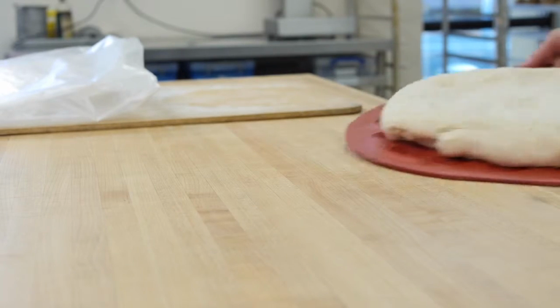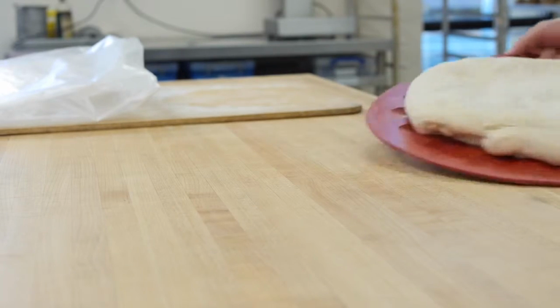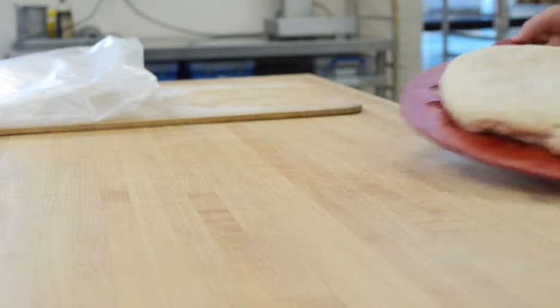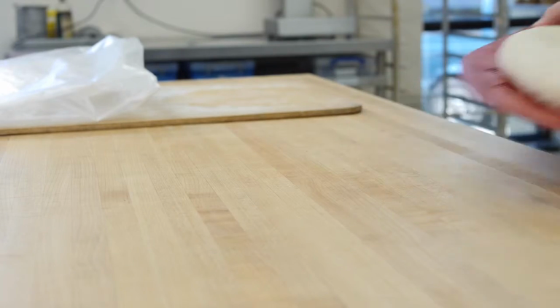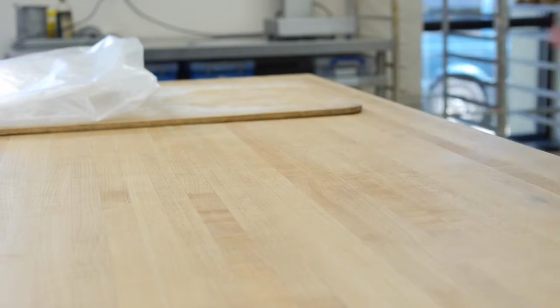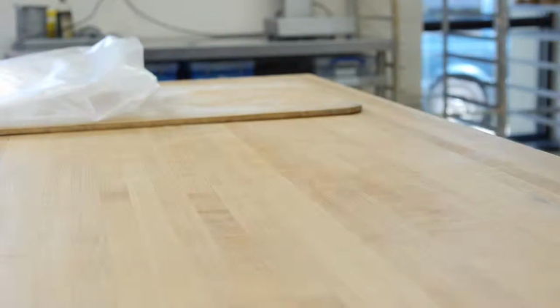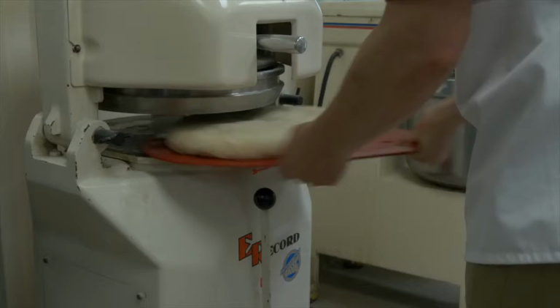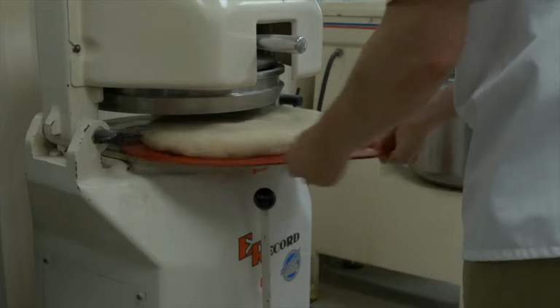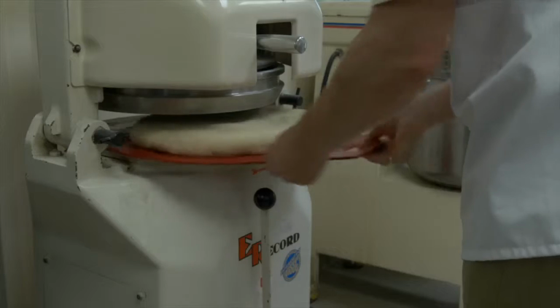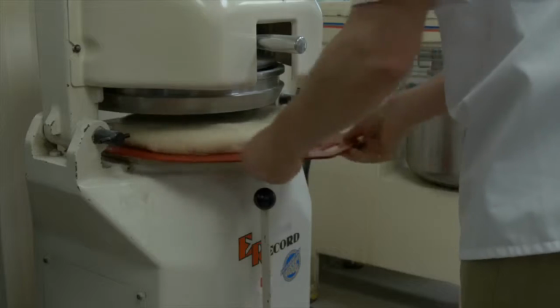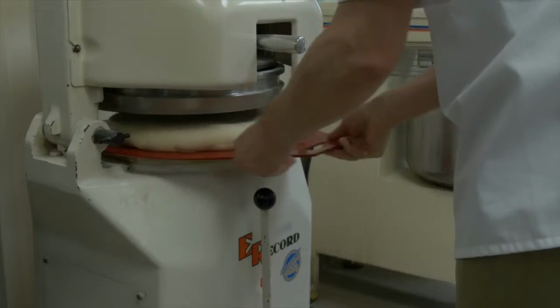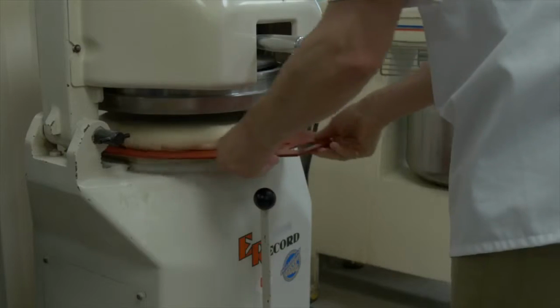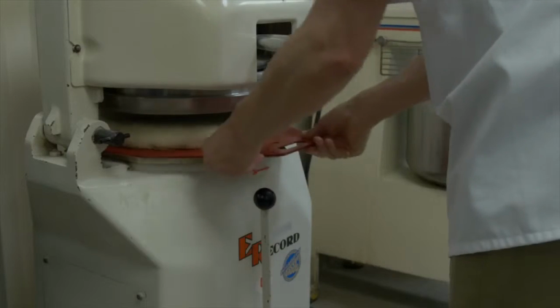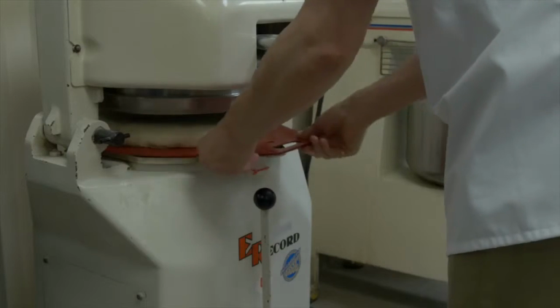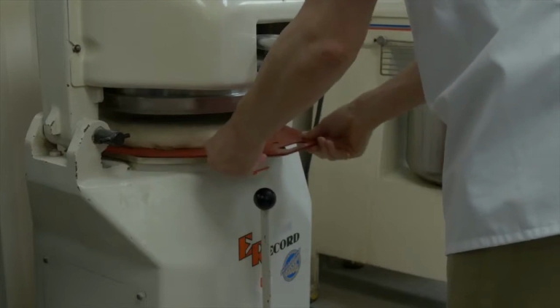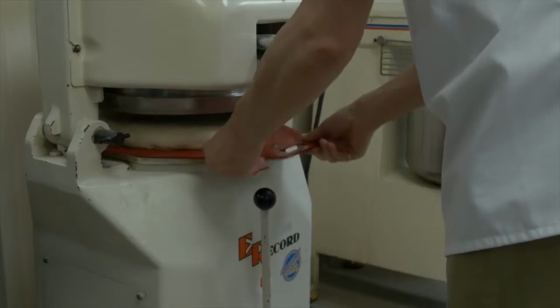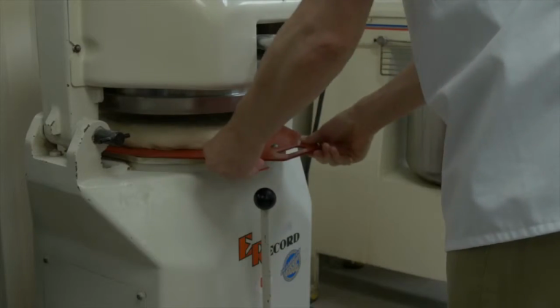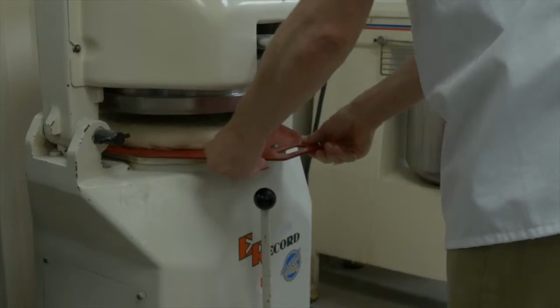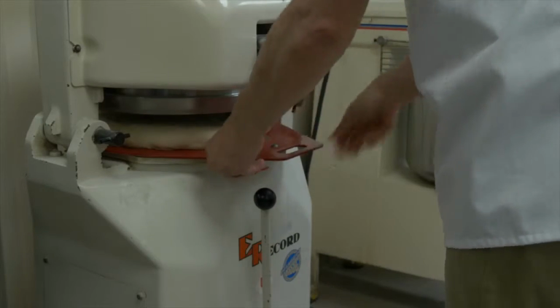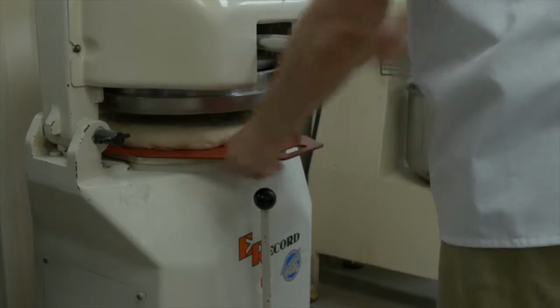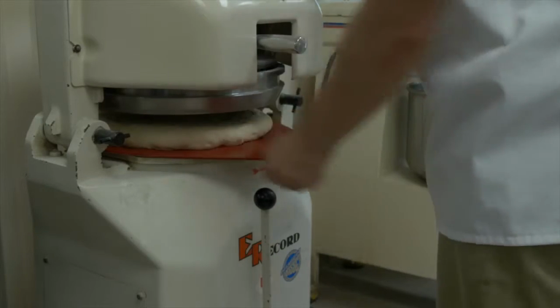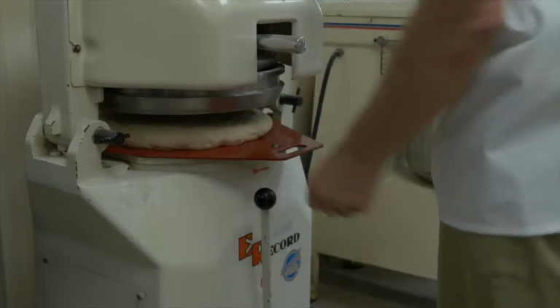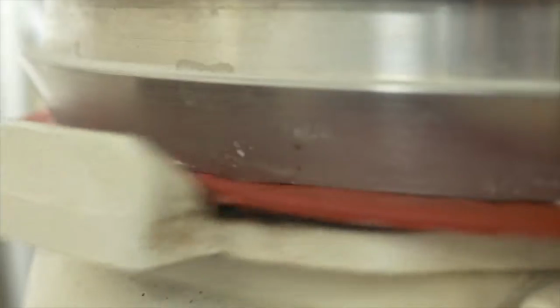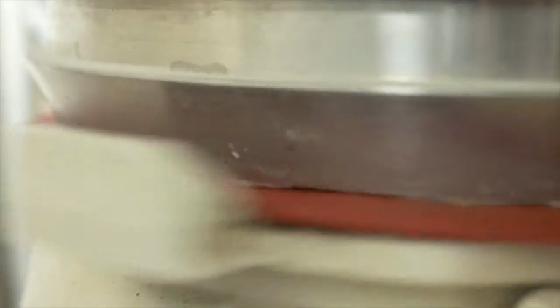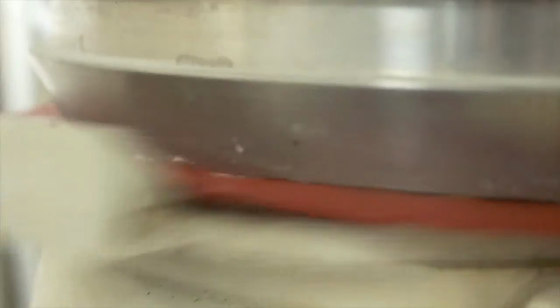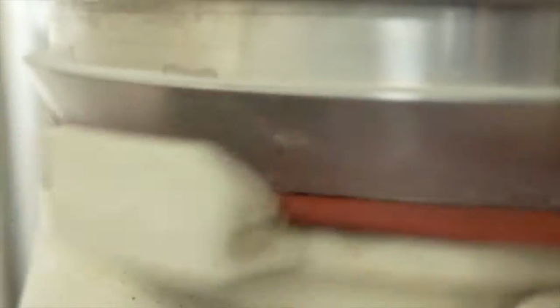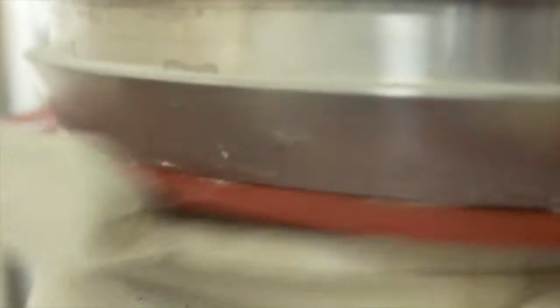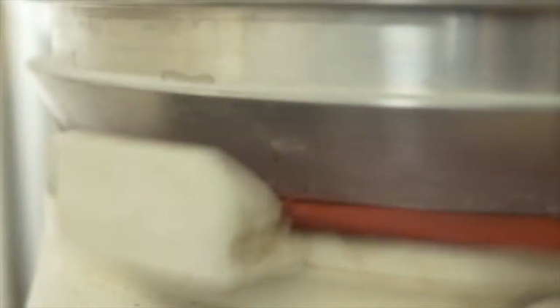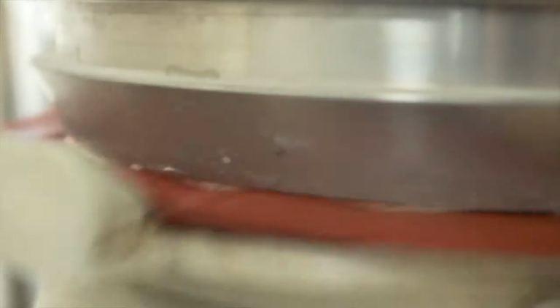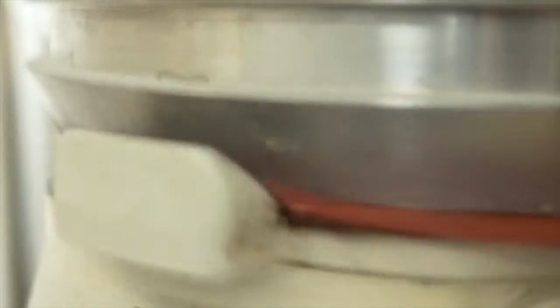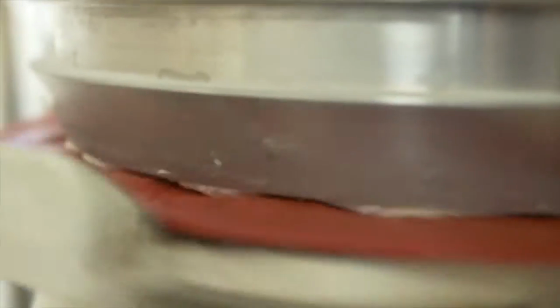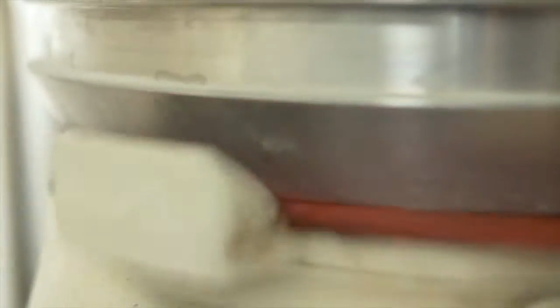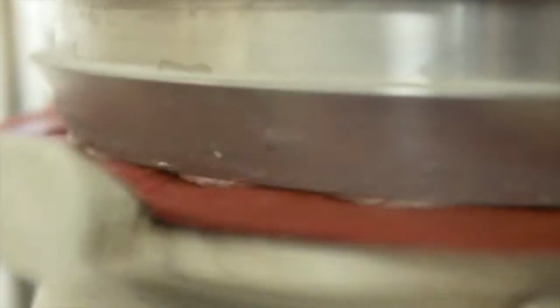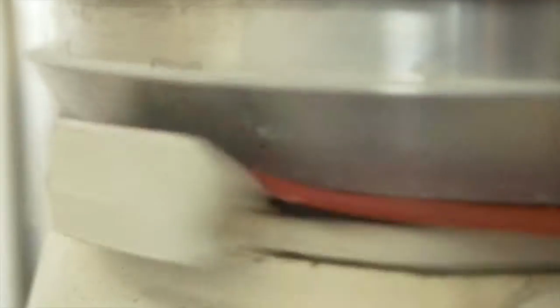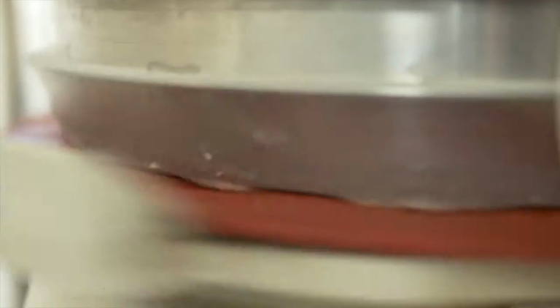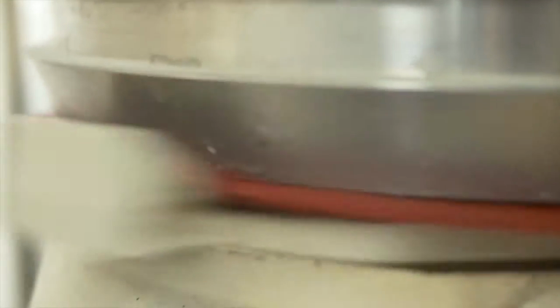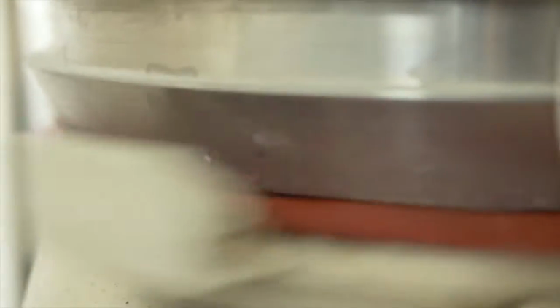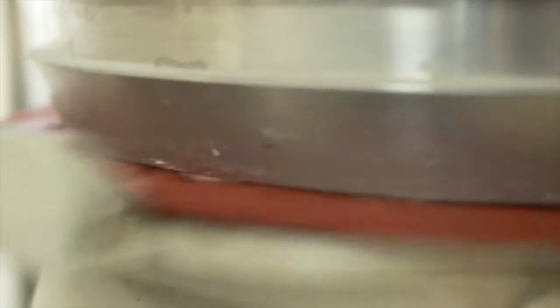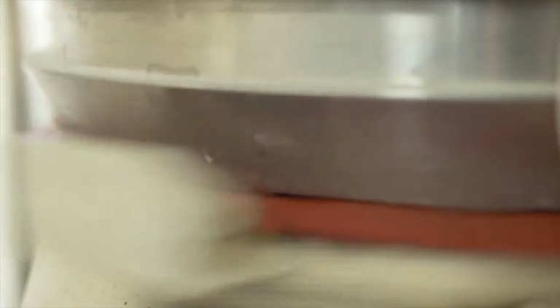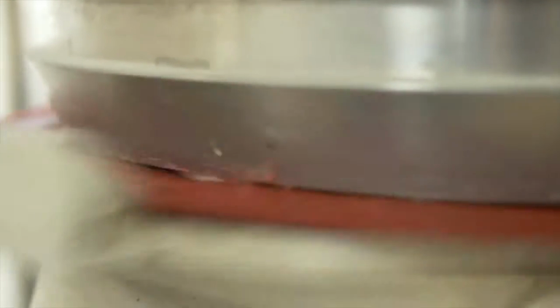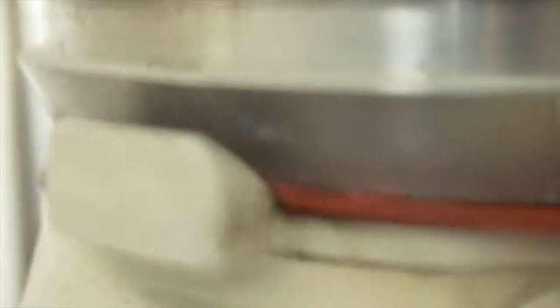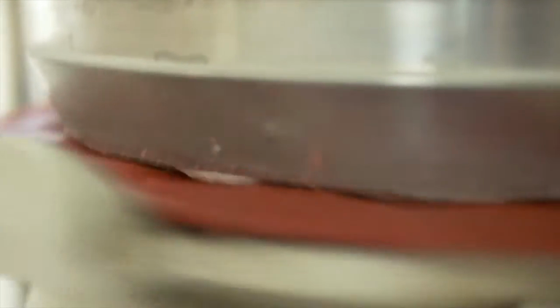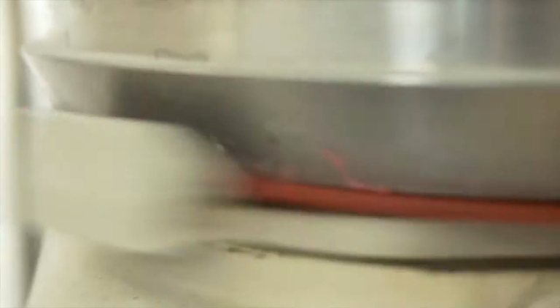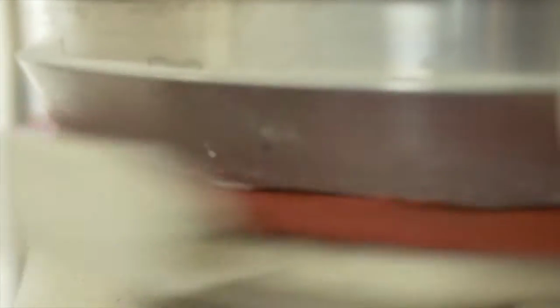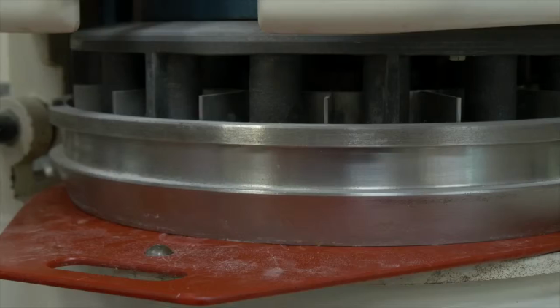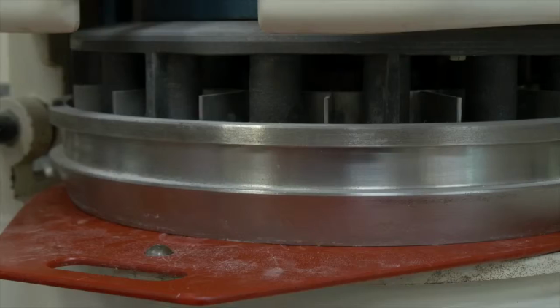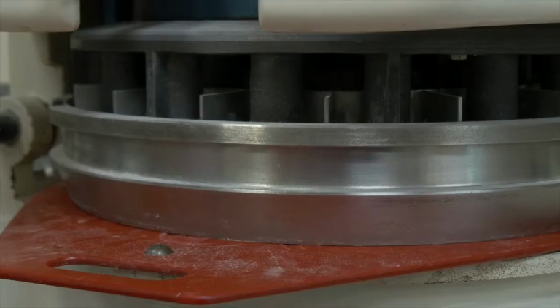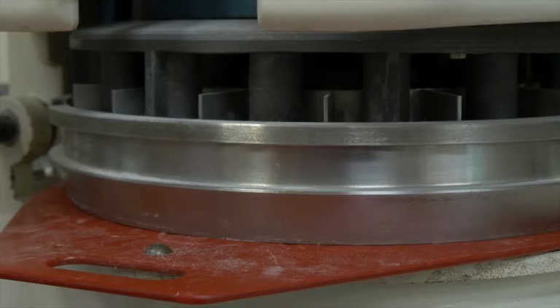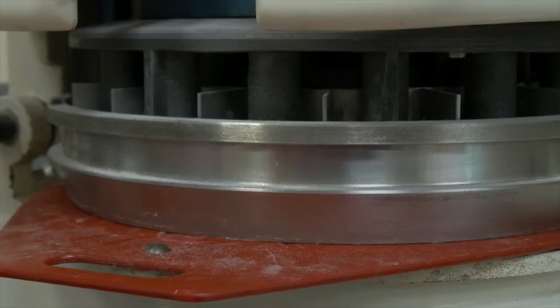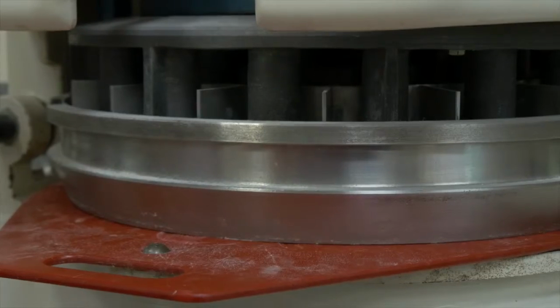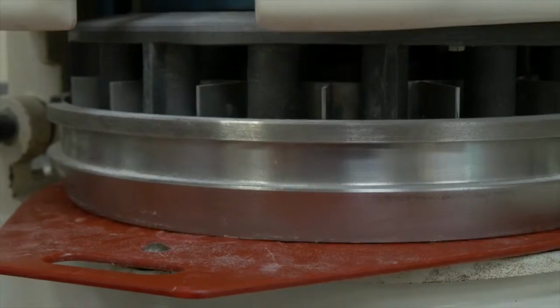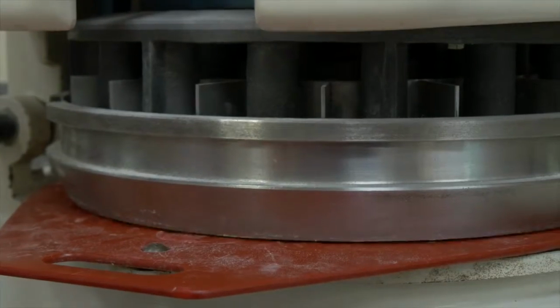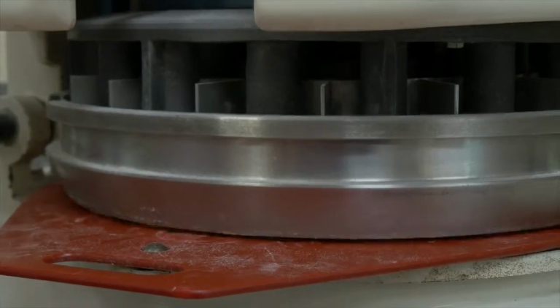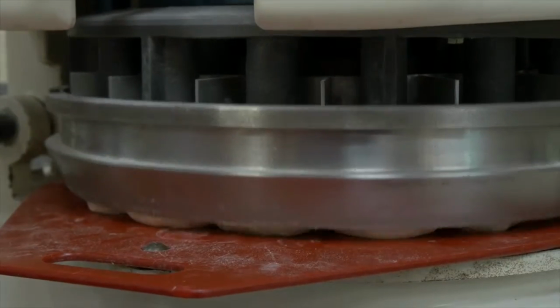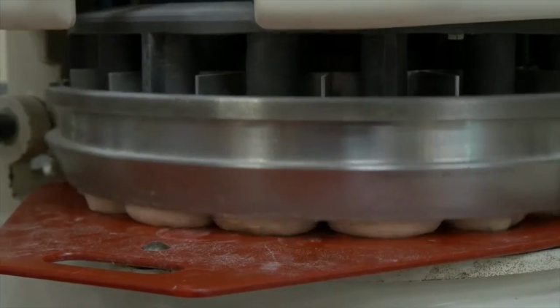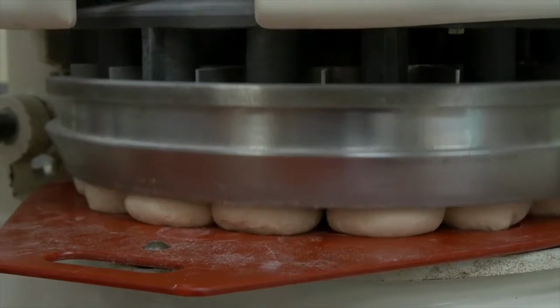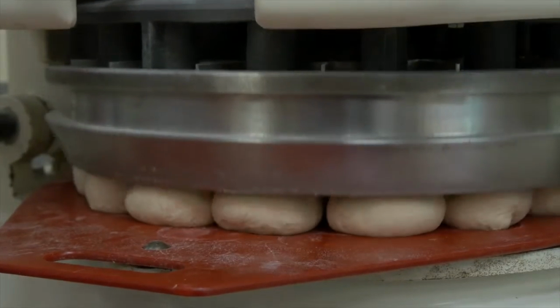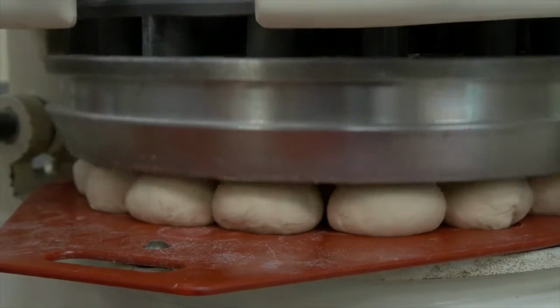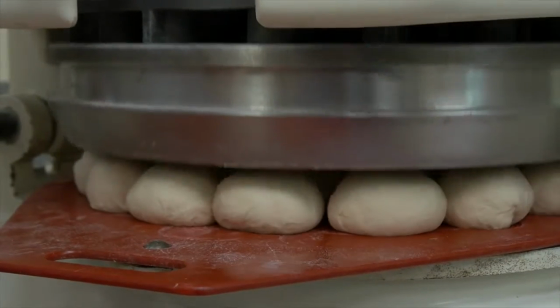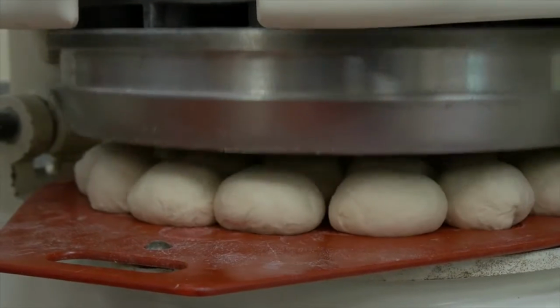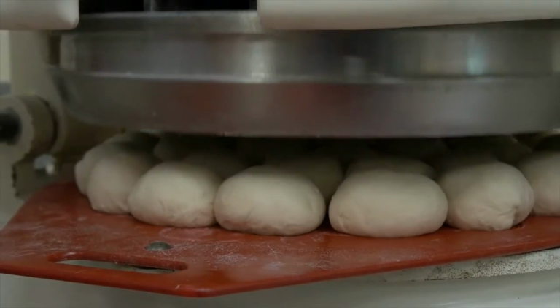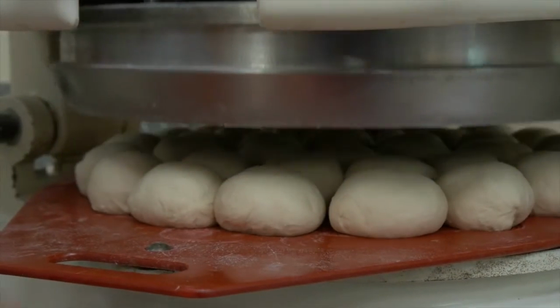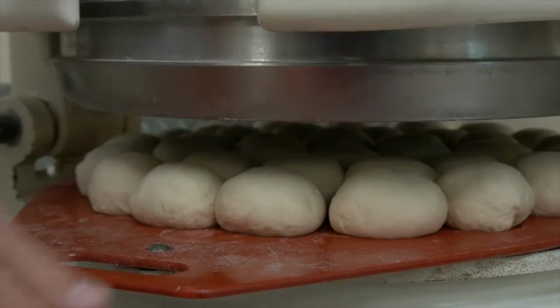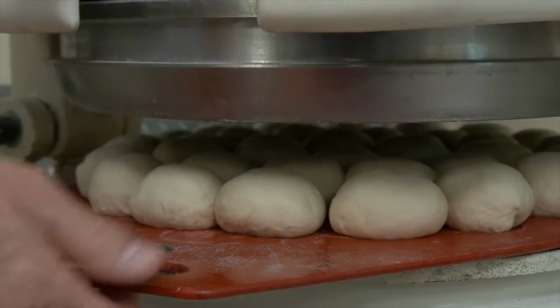When the rest time is complete, place your dough on the bench and place each dough piece on a divider rounder plate. Place the plate in the divider rounder machine to form the rolls.